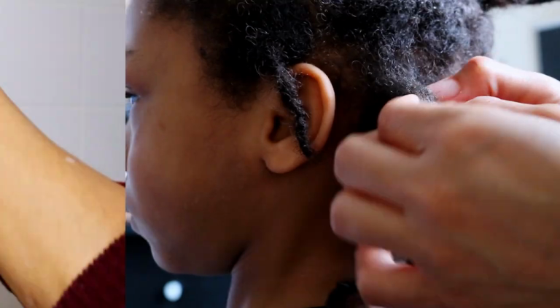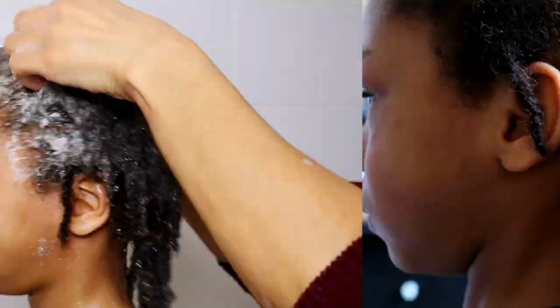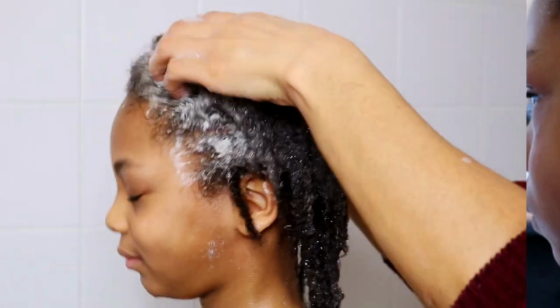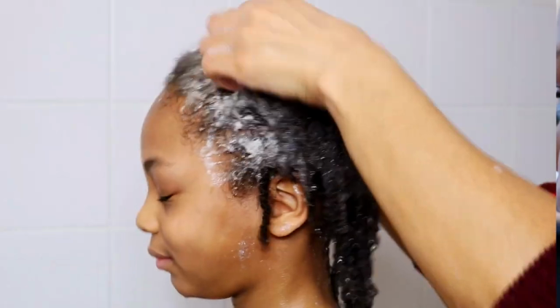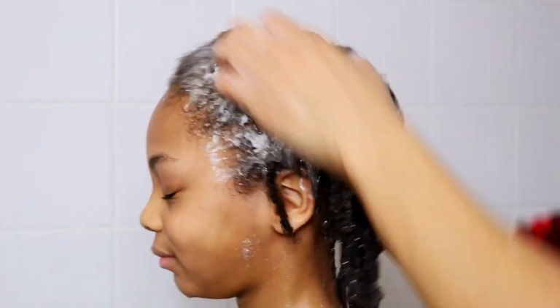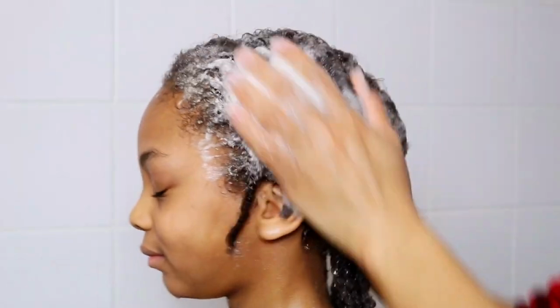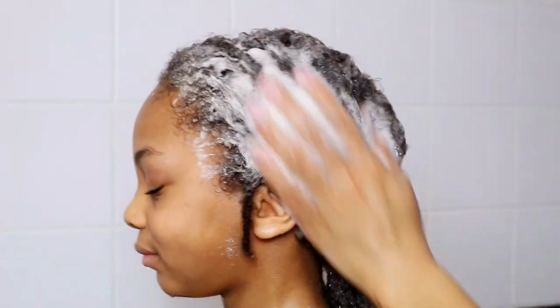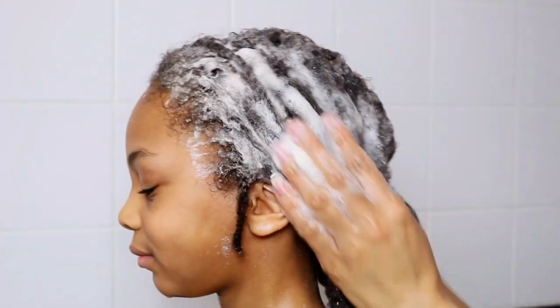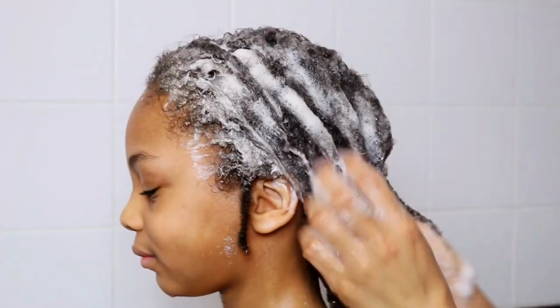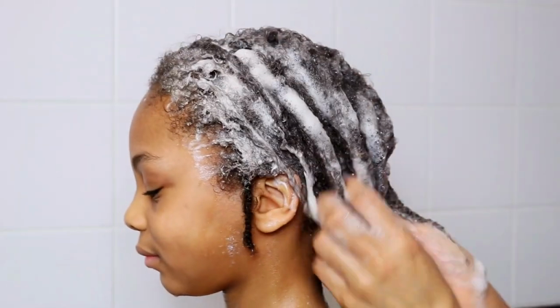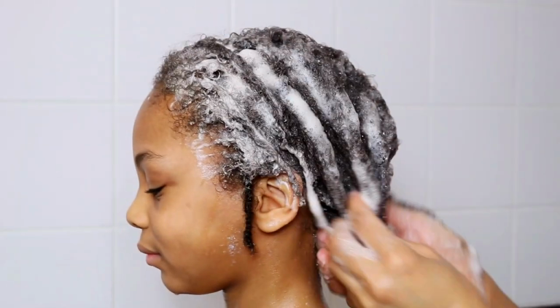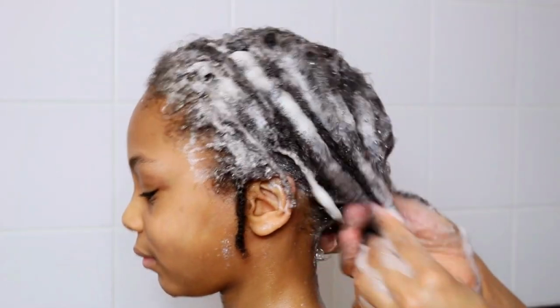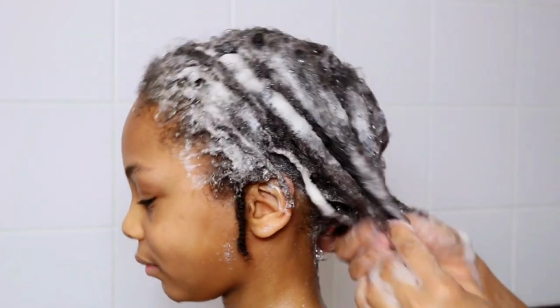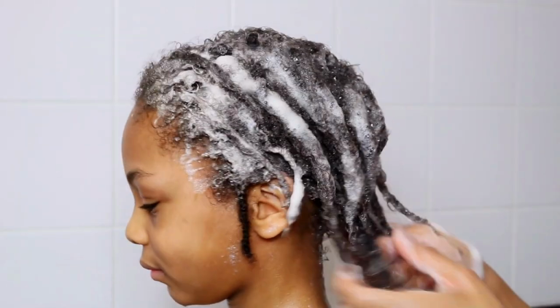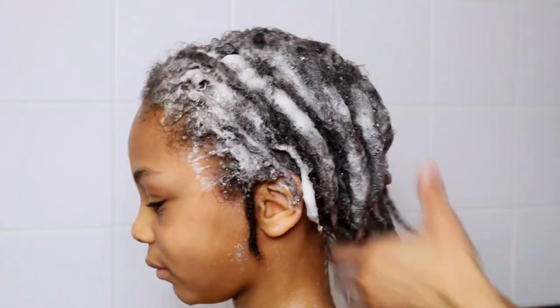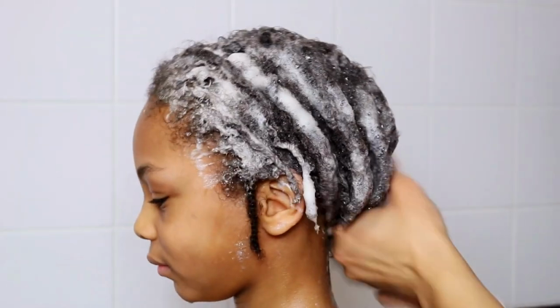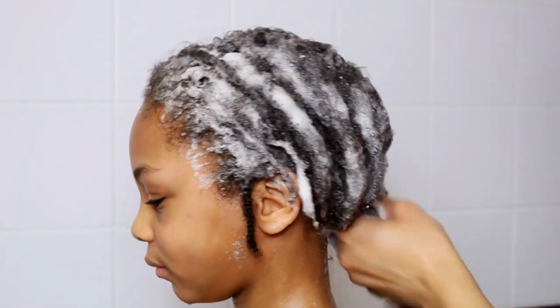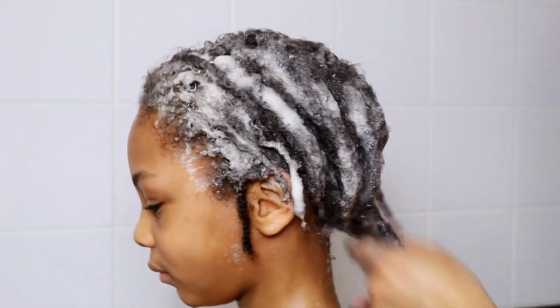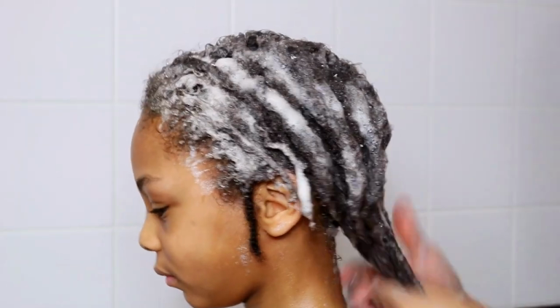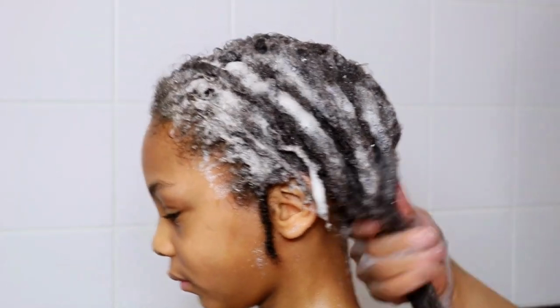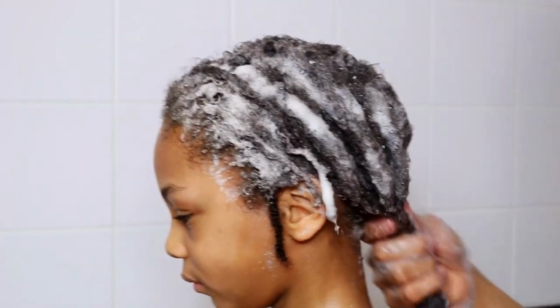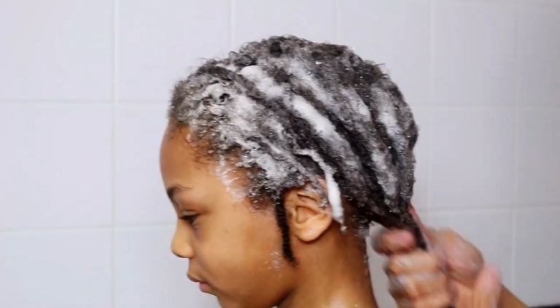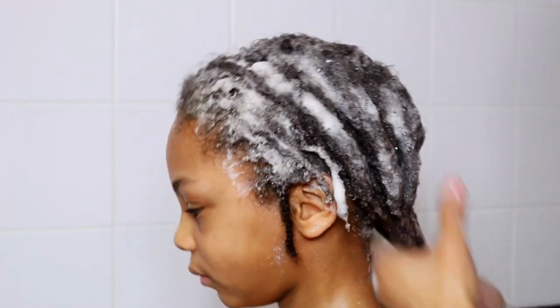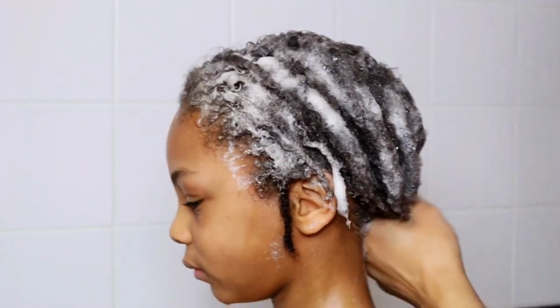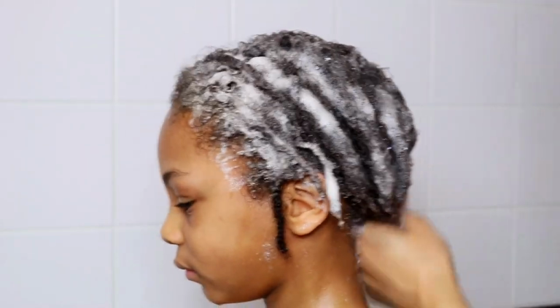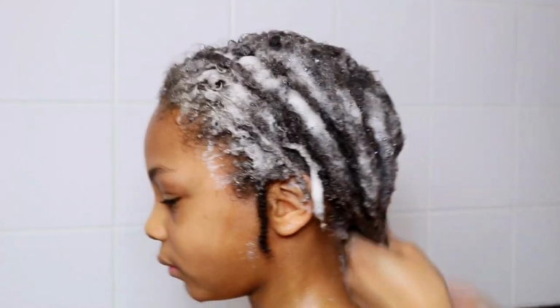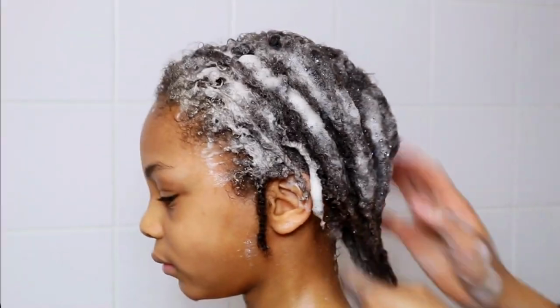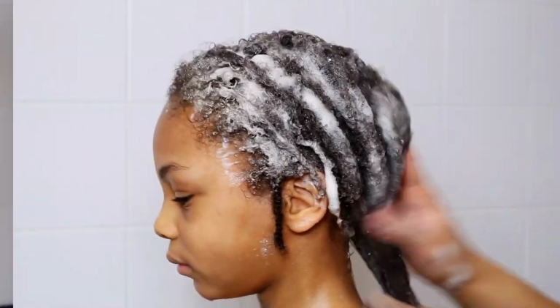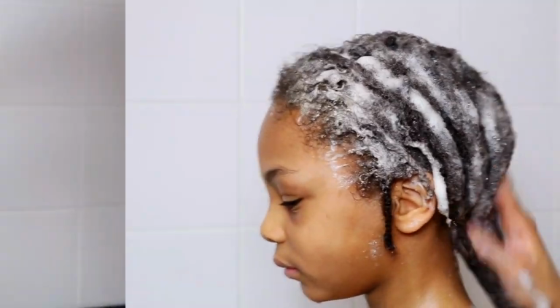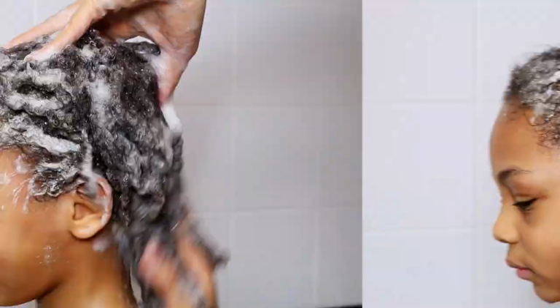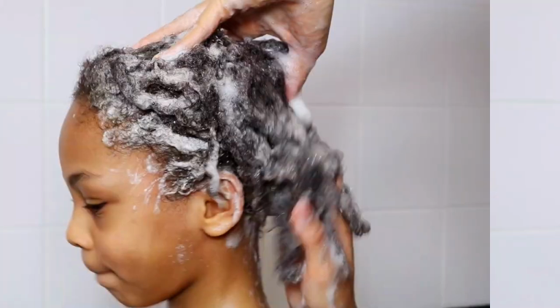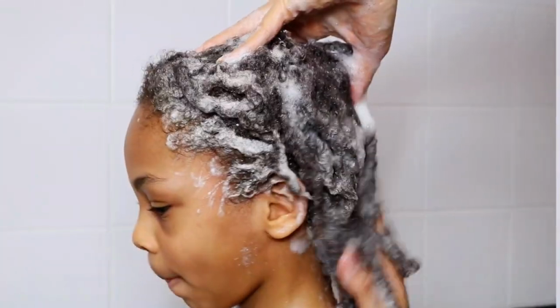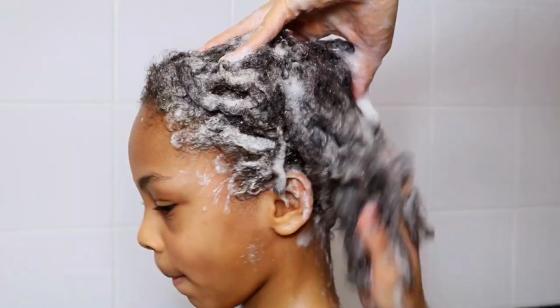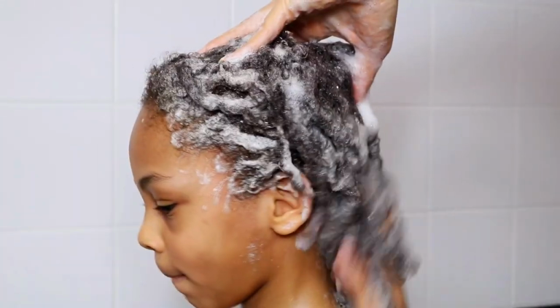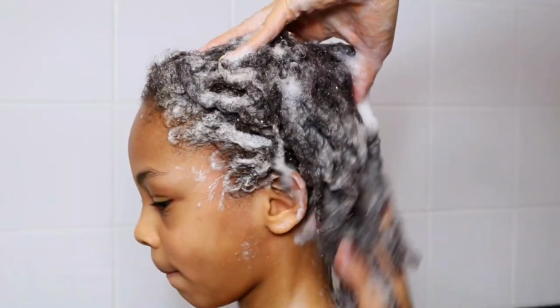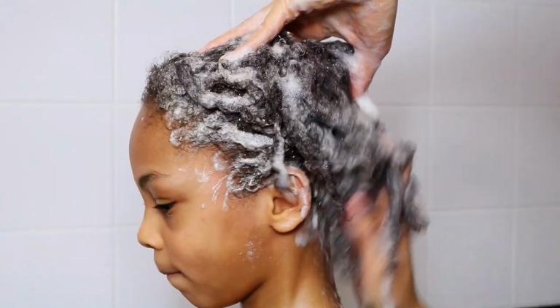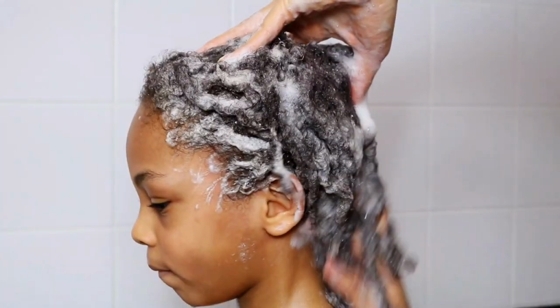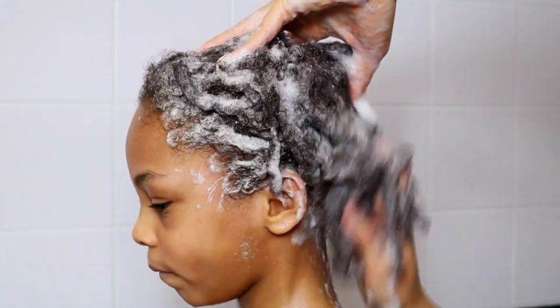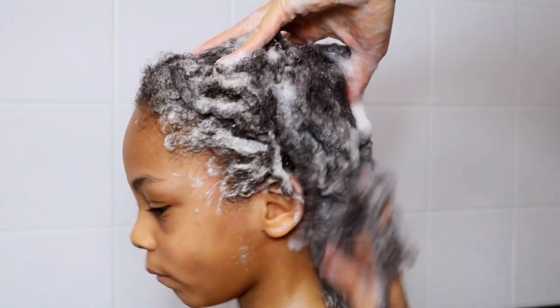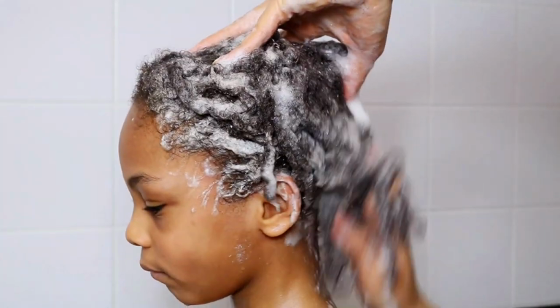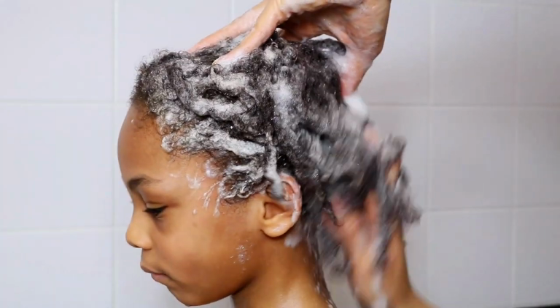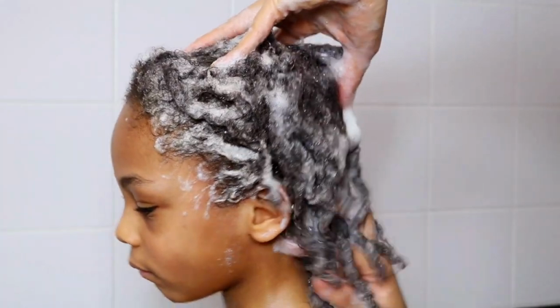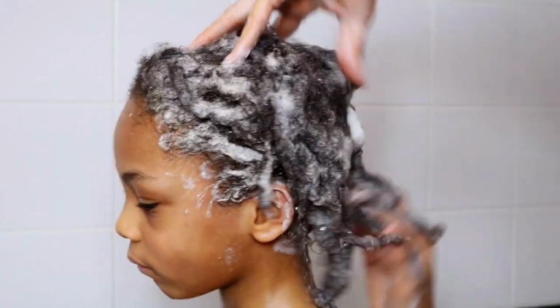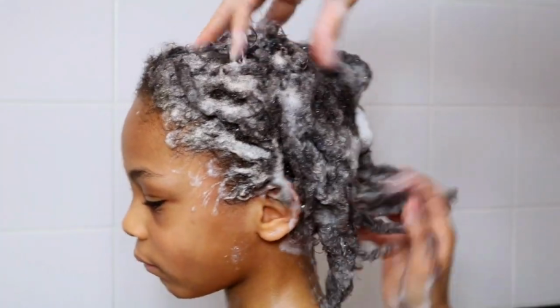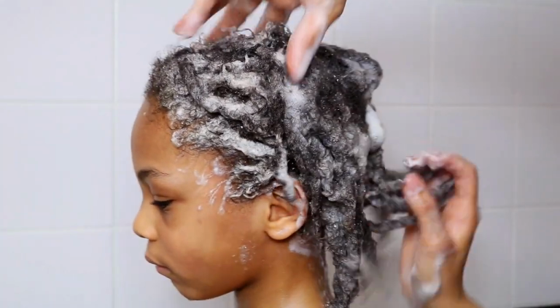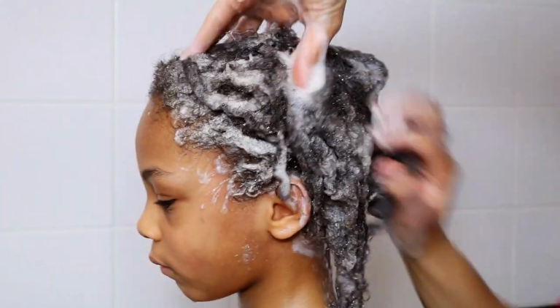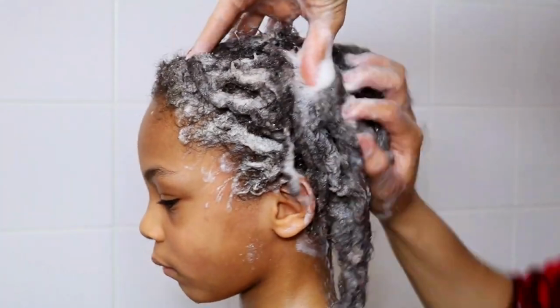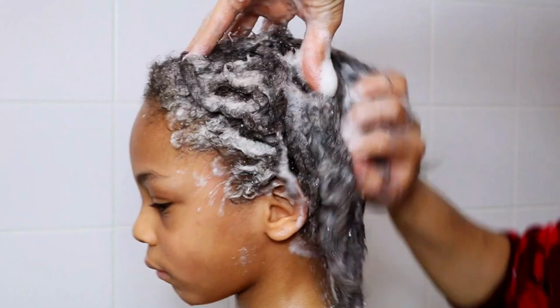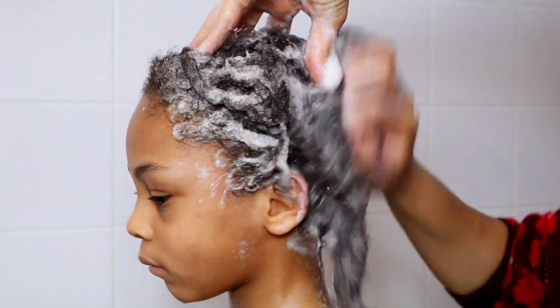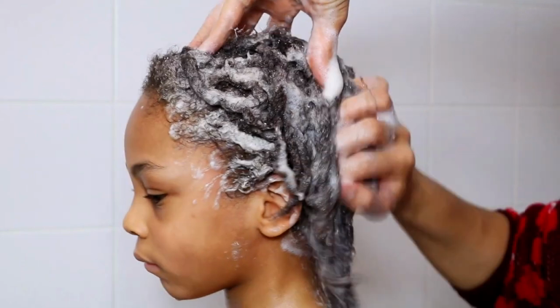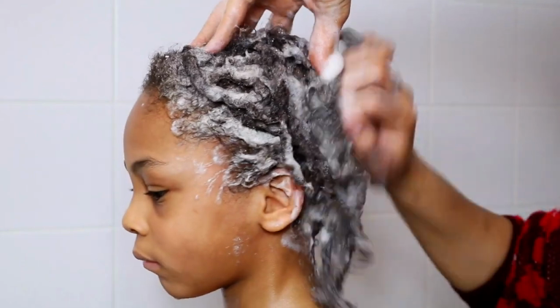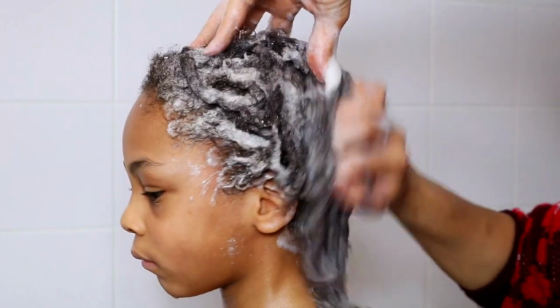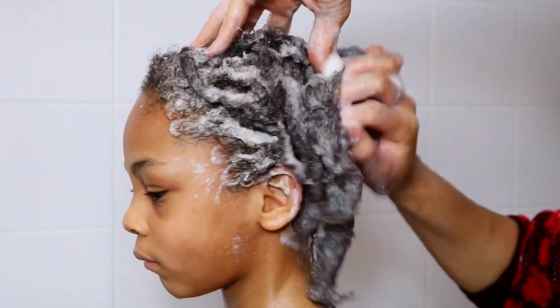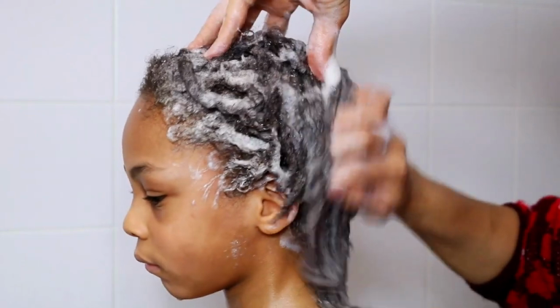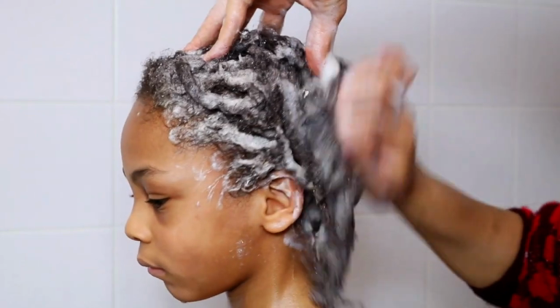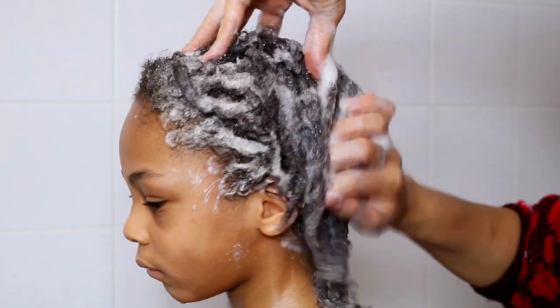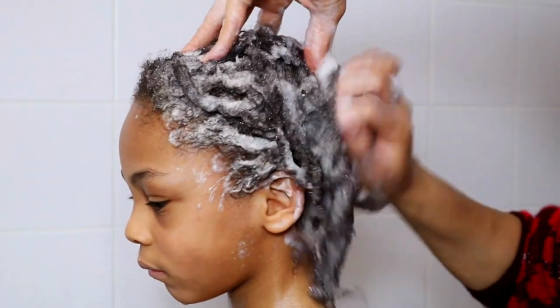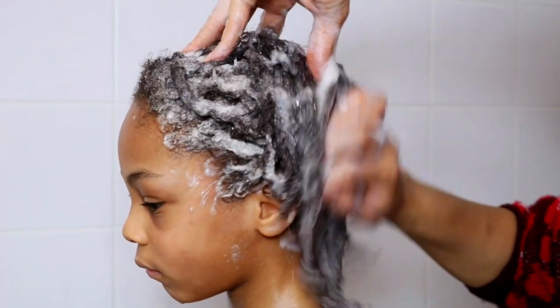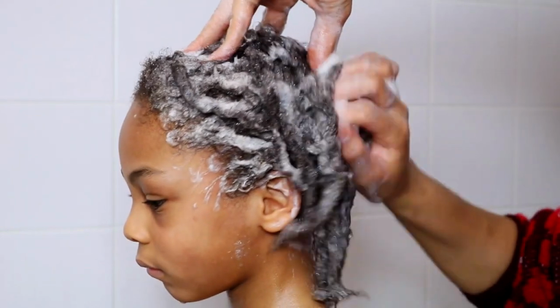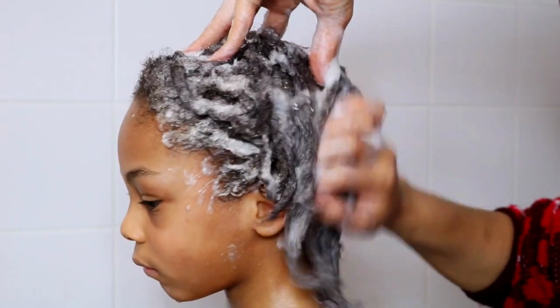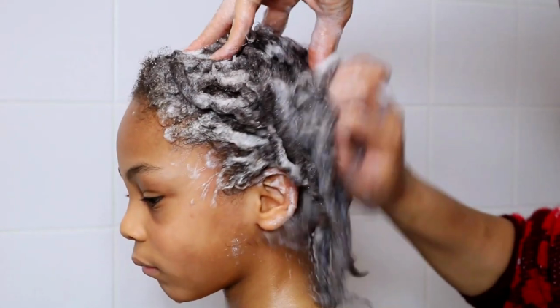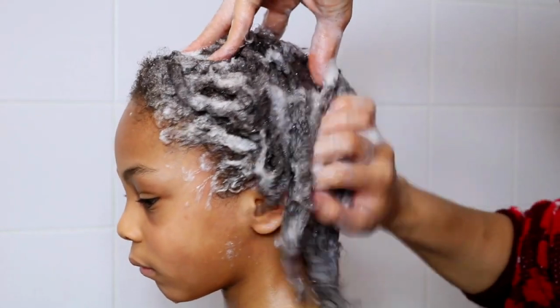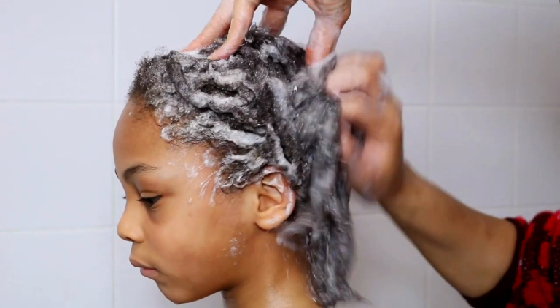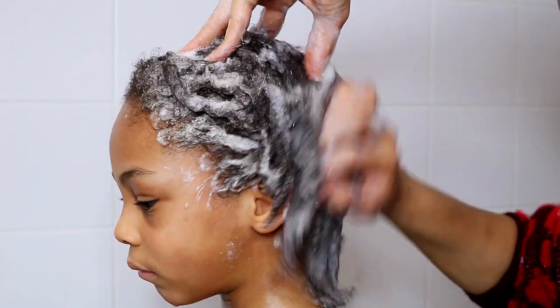After removing the build-up from his locks, I will go ahead and watch him retwist his starter locks, just in time for his sixth birthday.